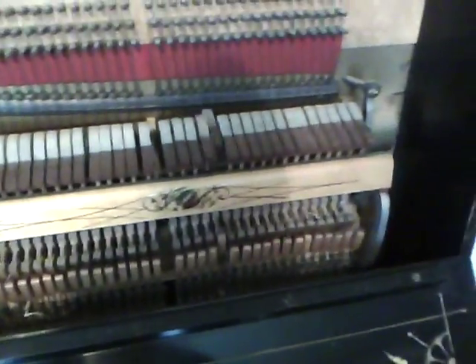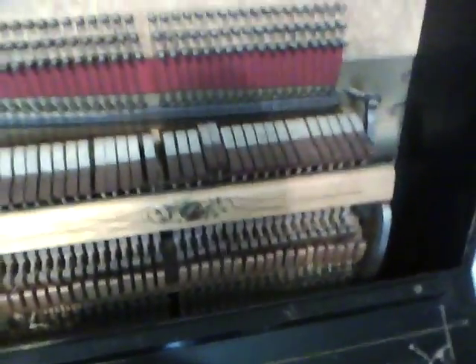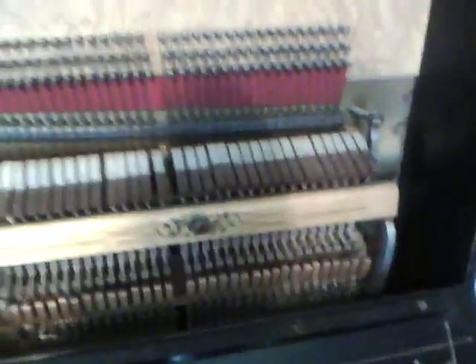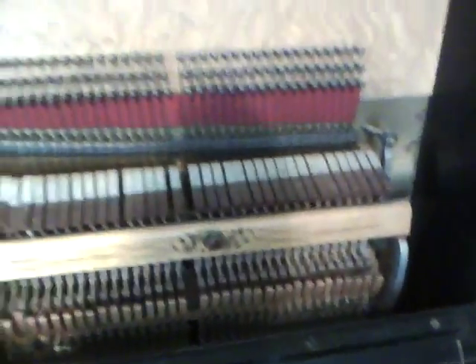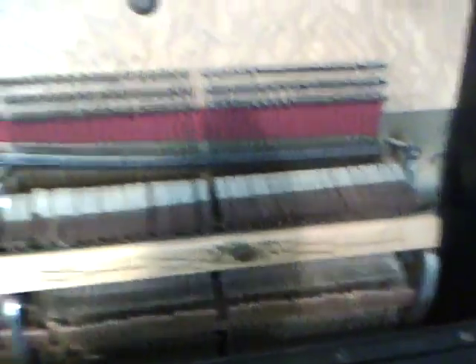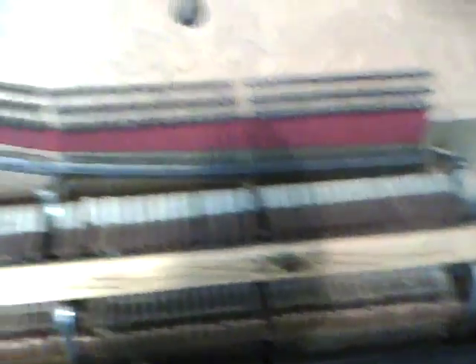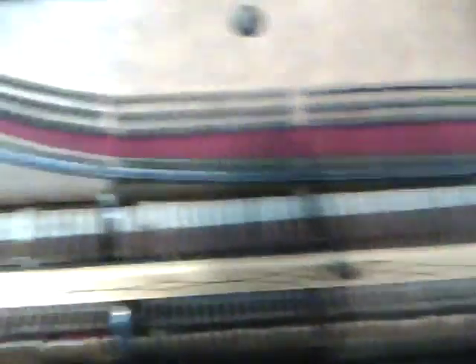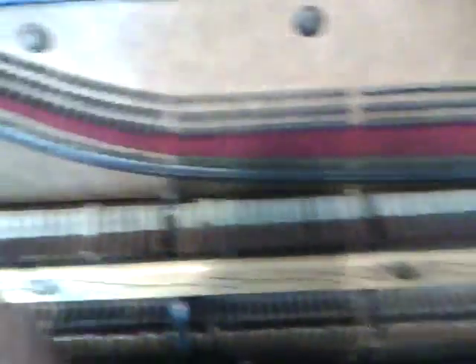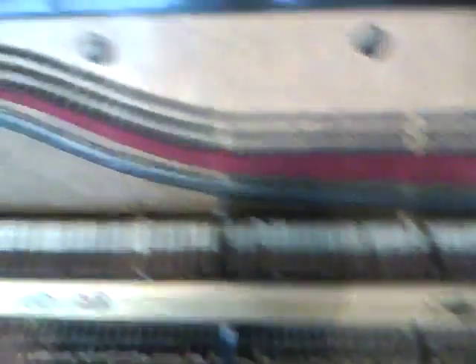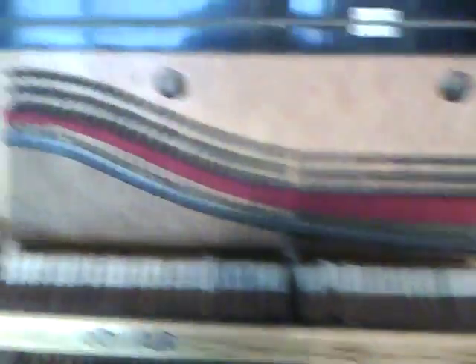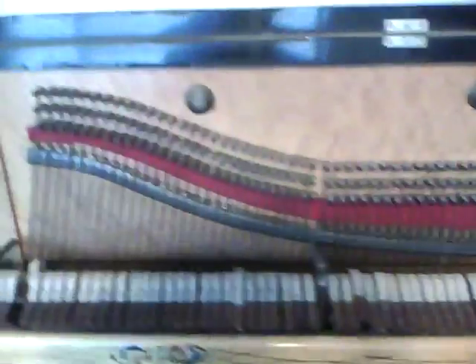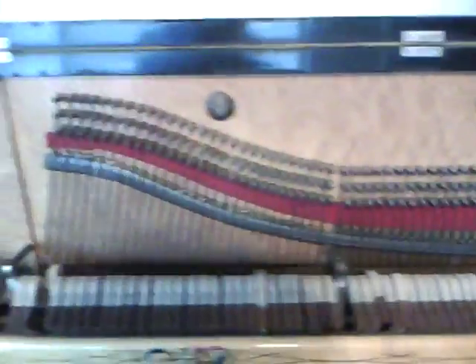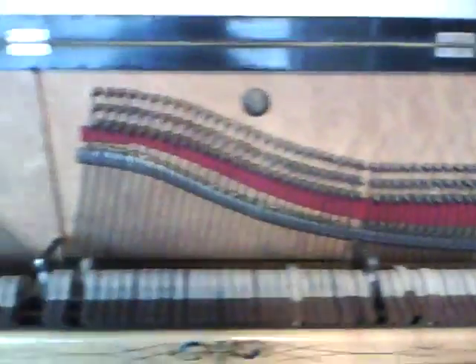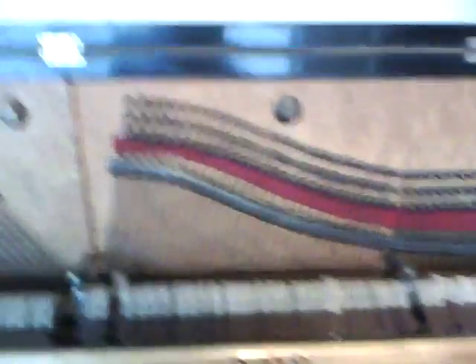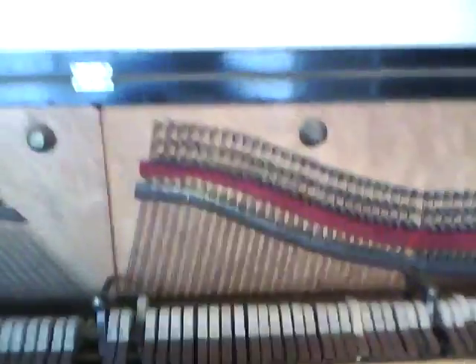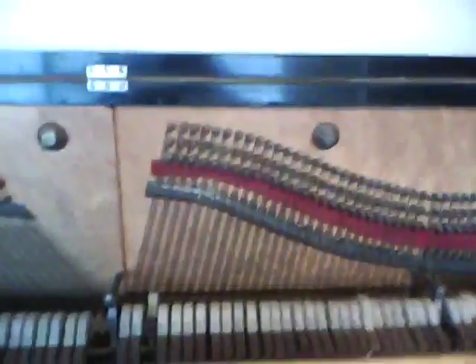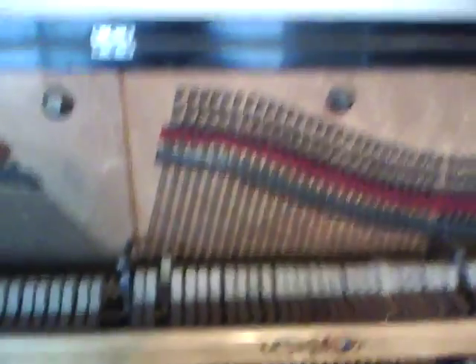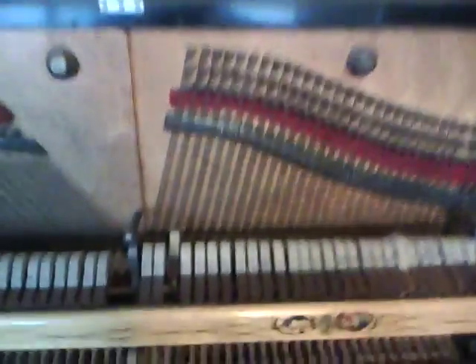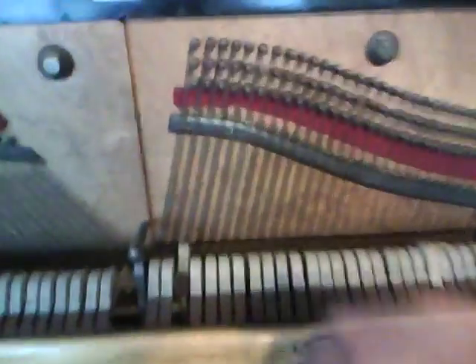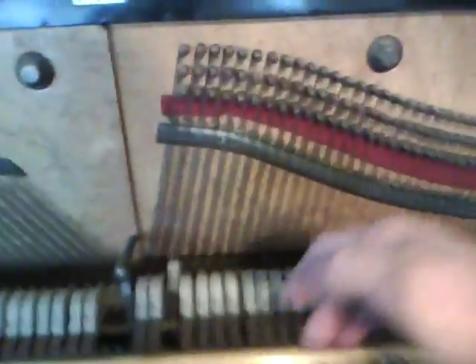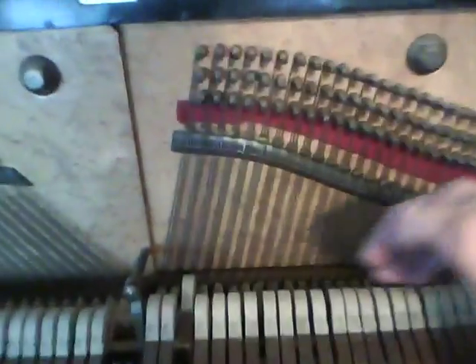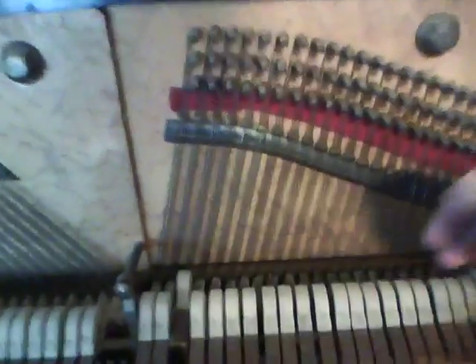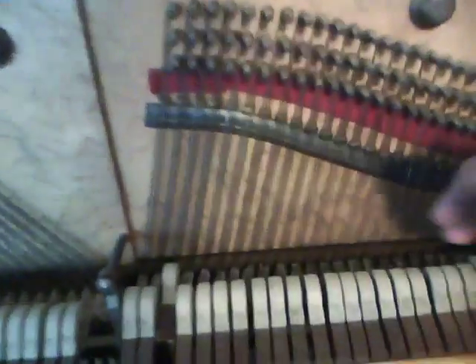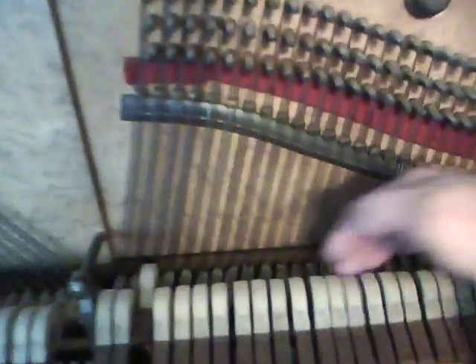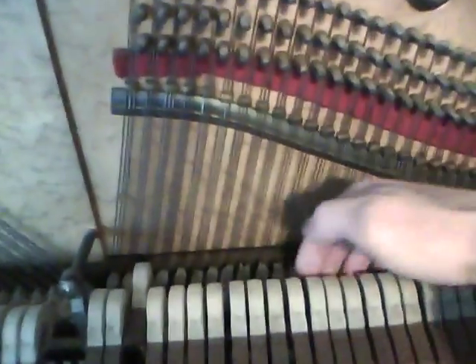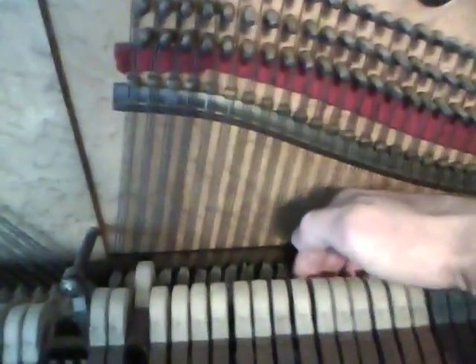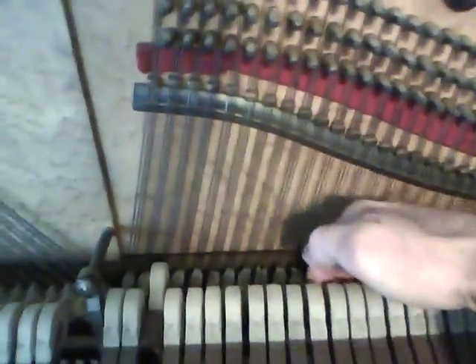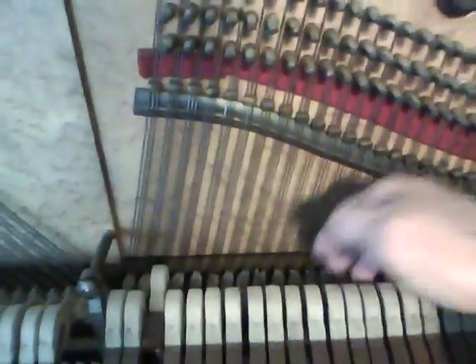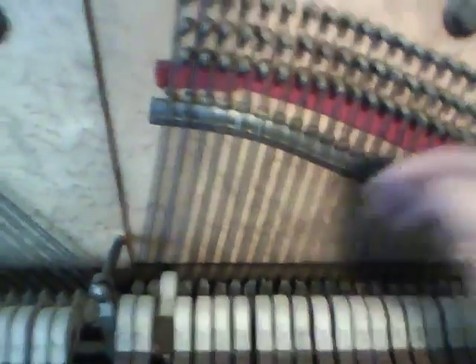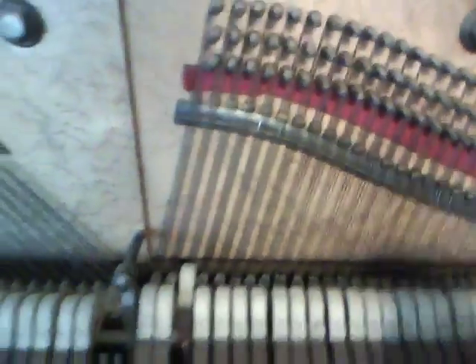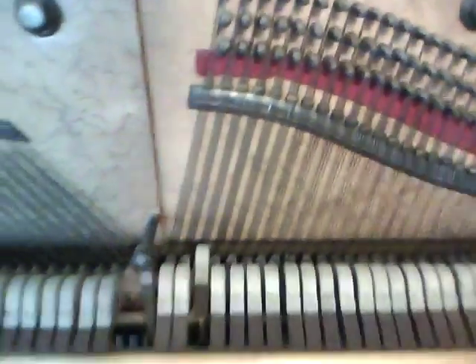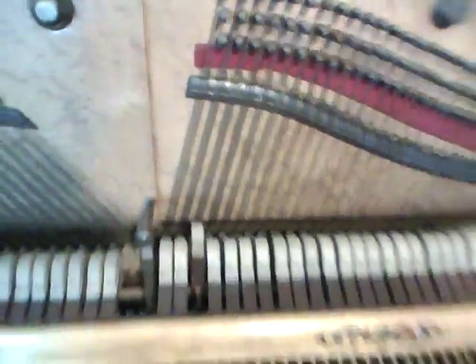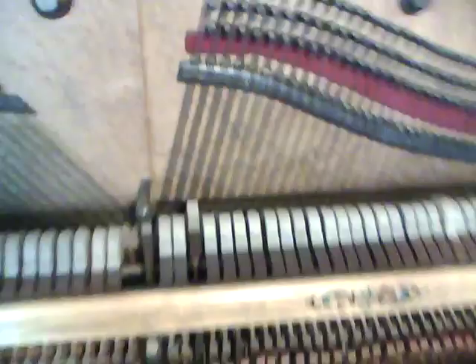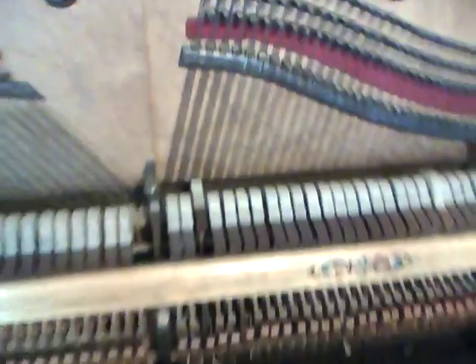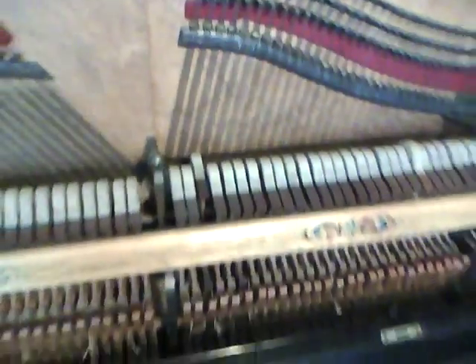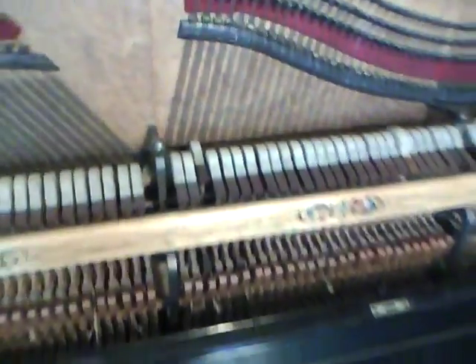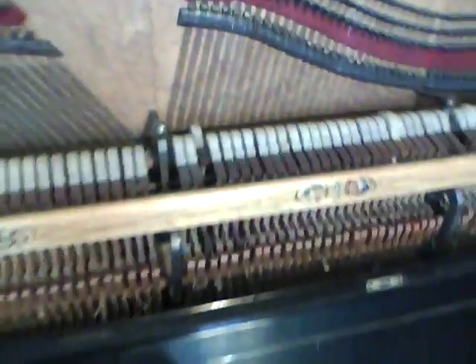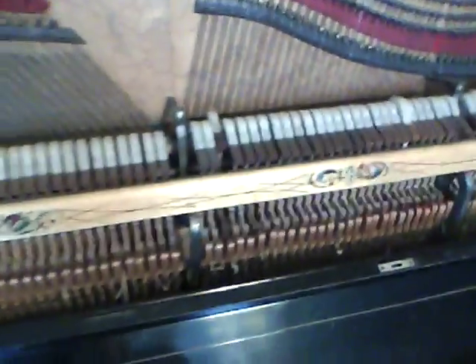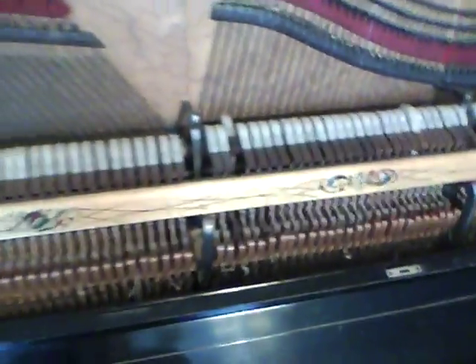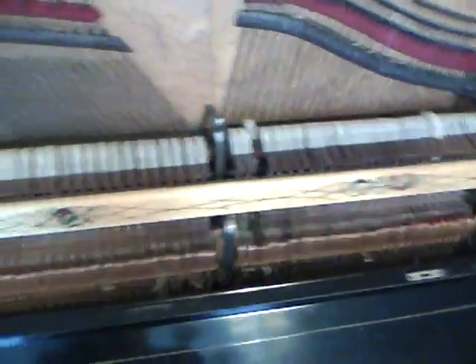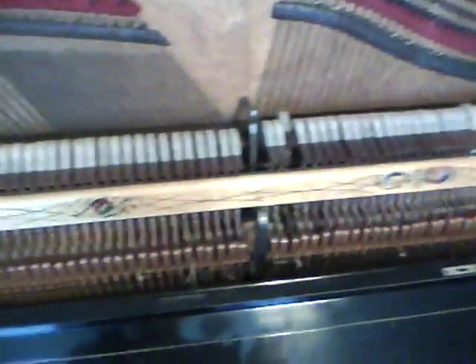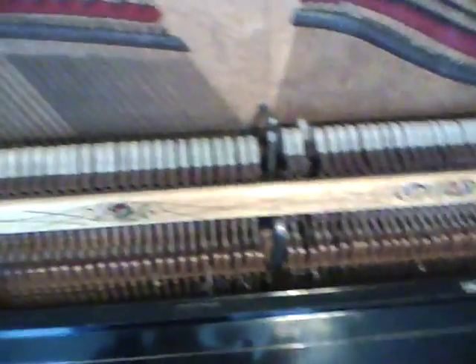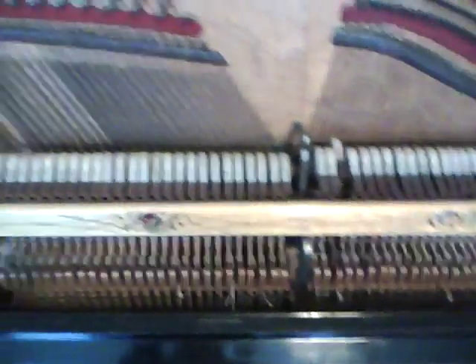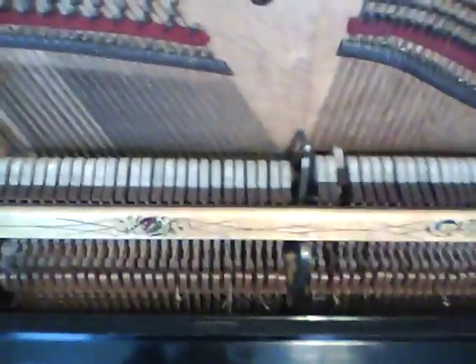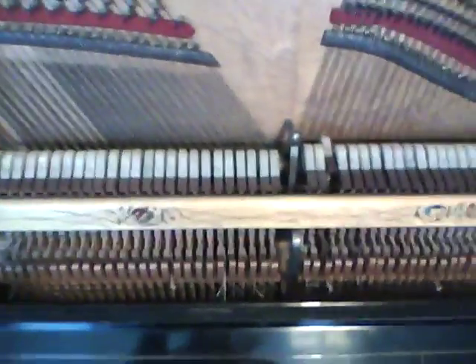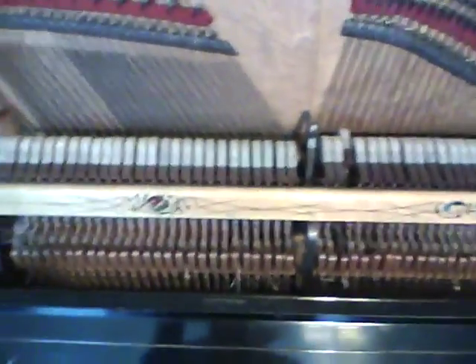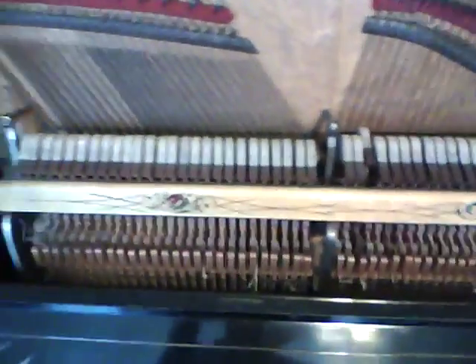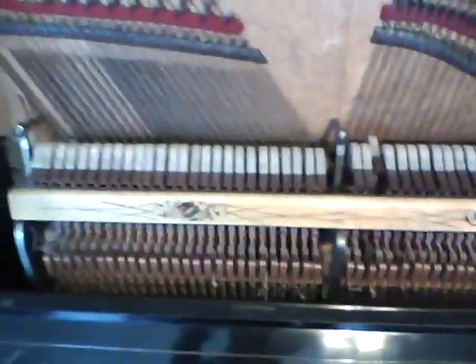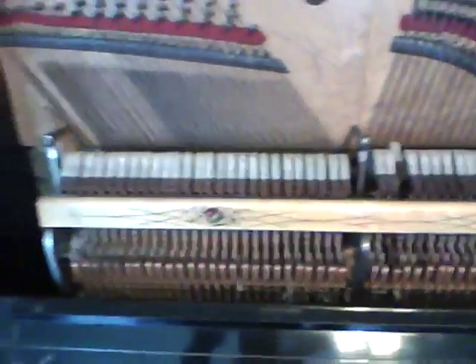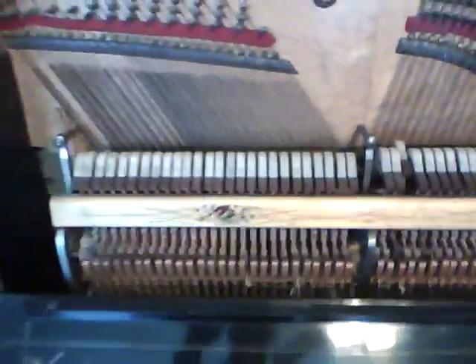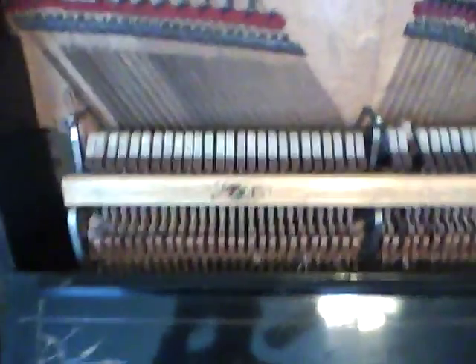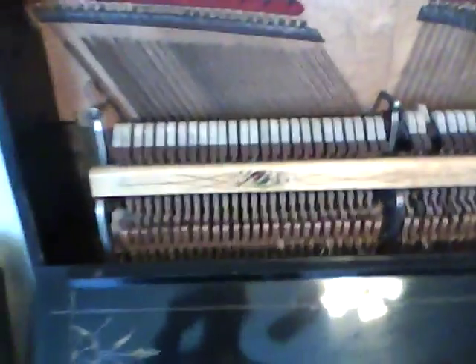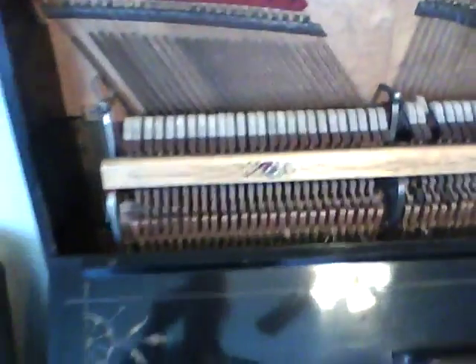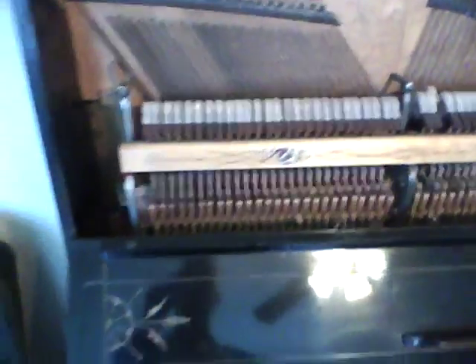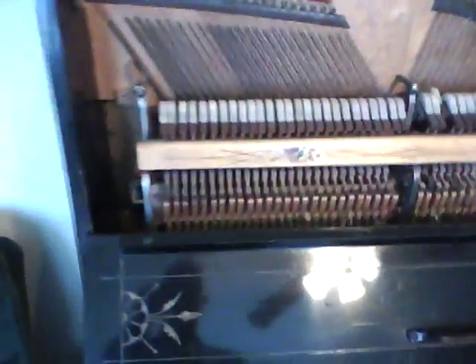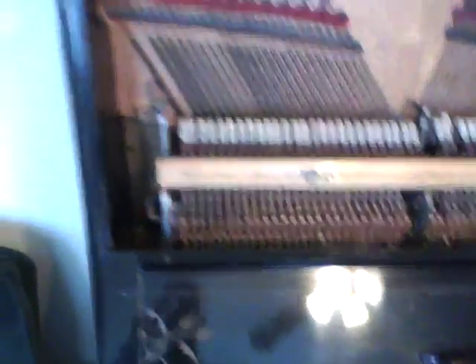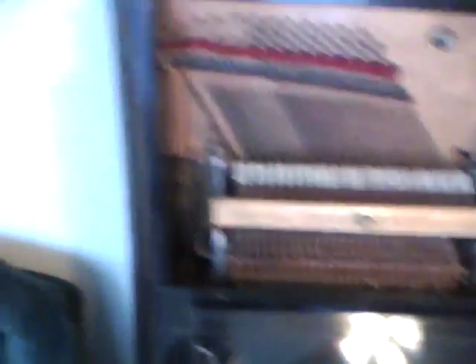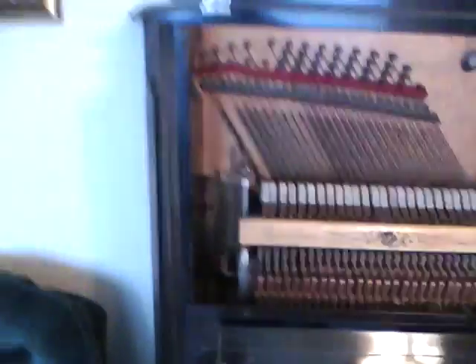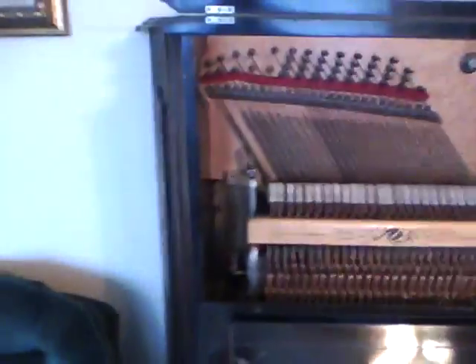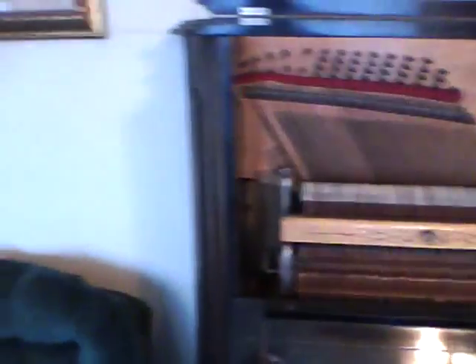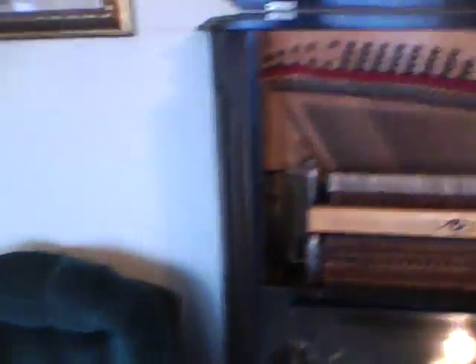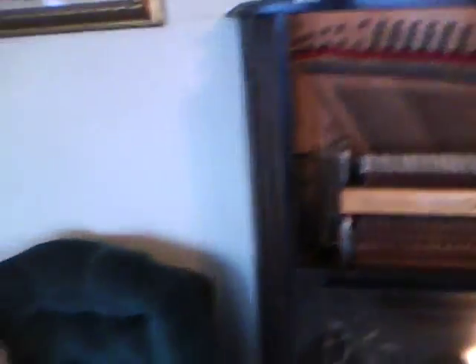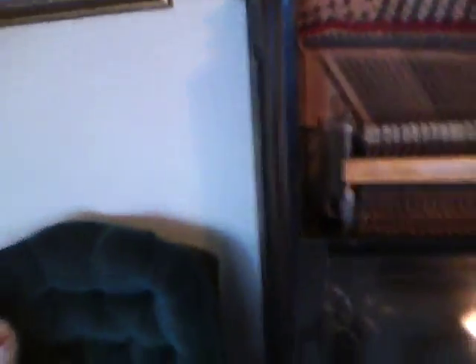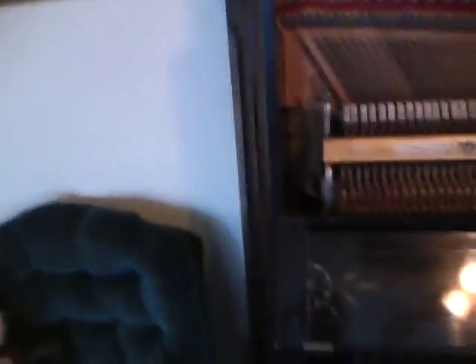Some of the dampers are not quite dampening the string. It's a beautiful piano though.